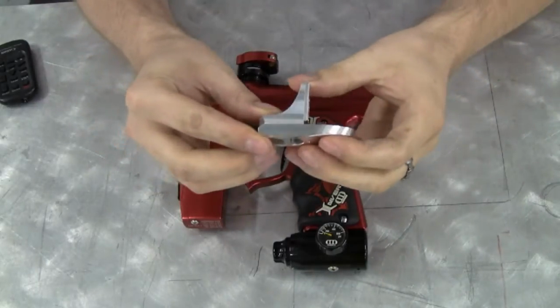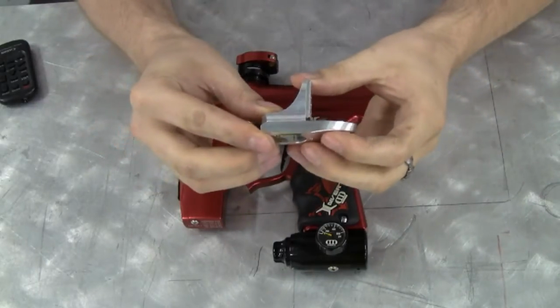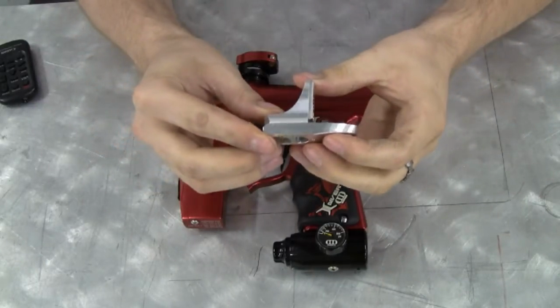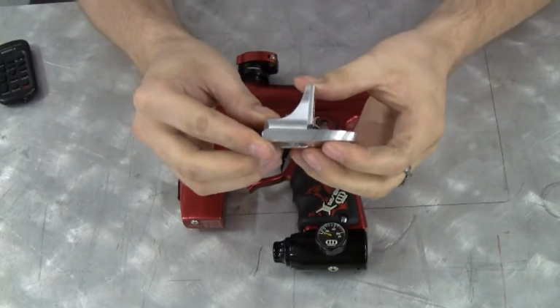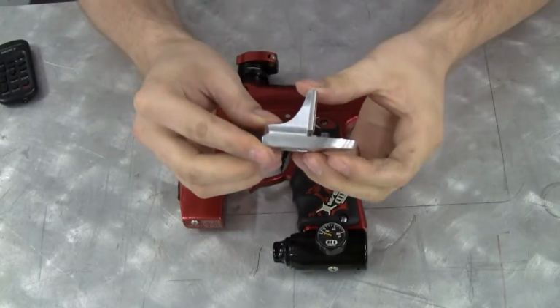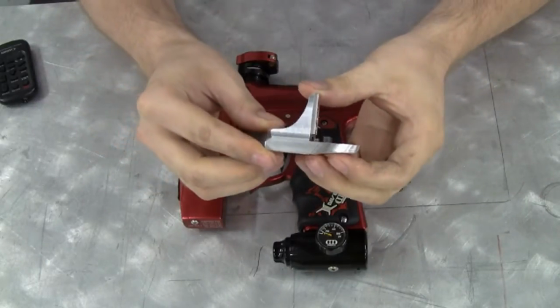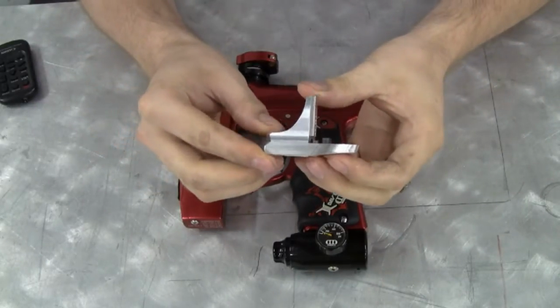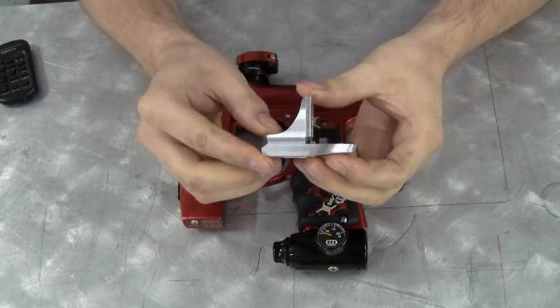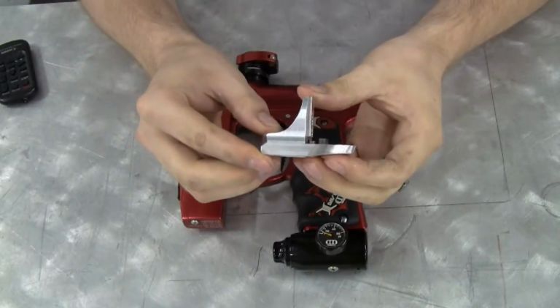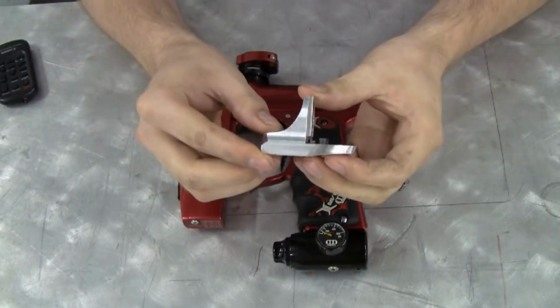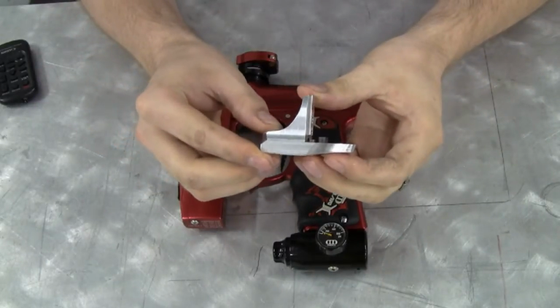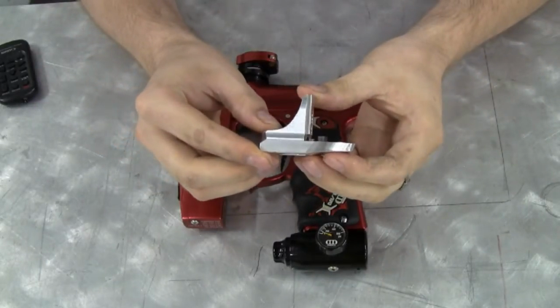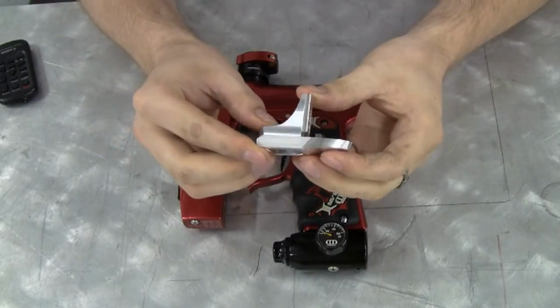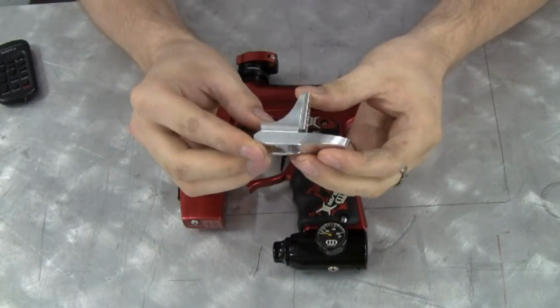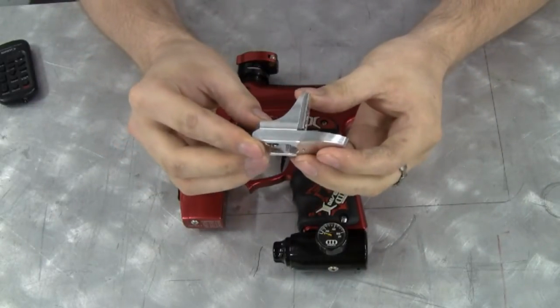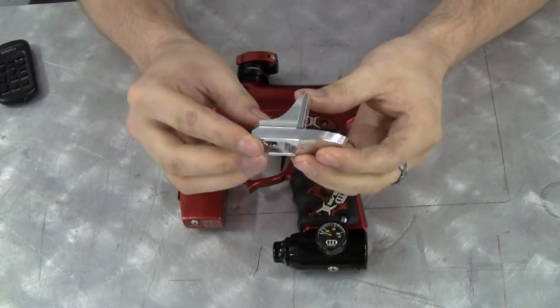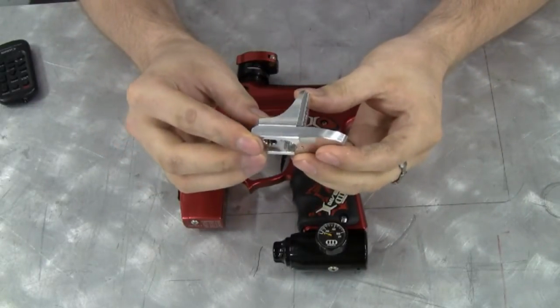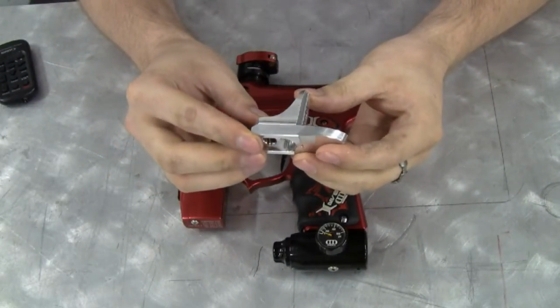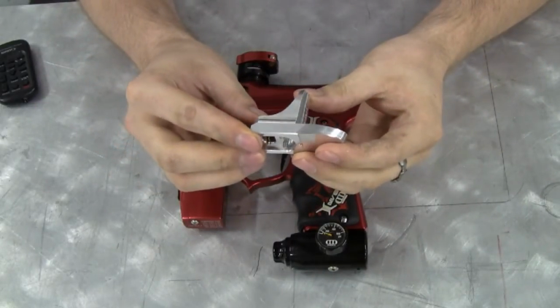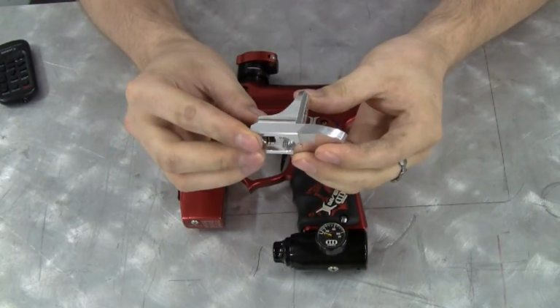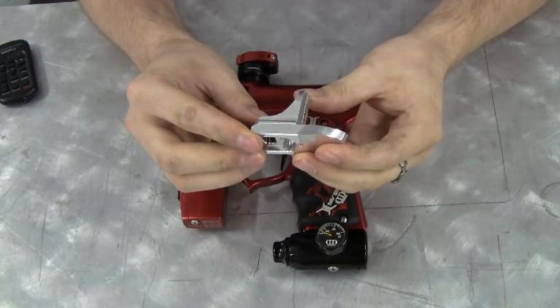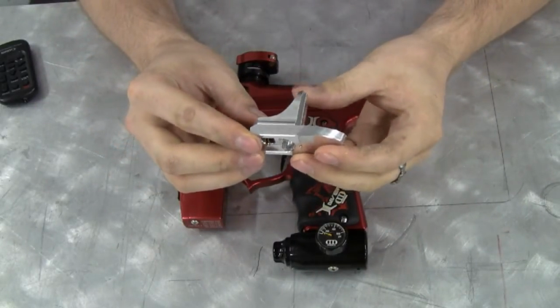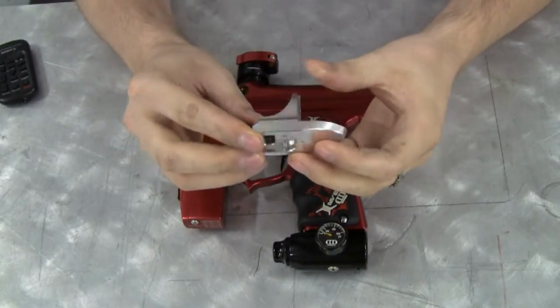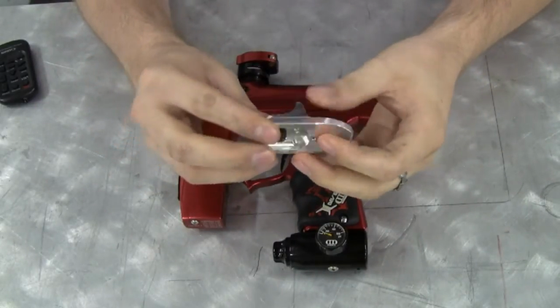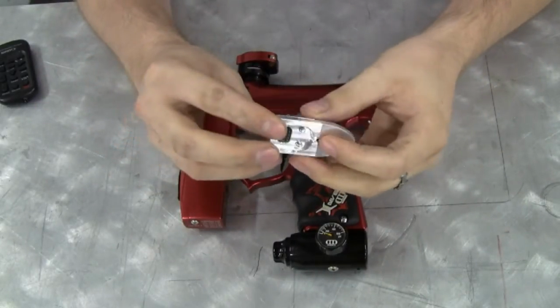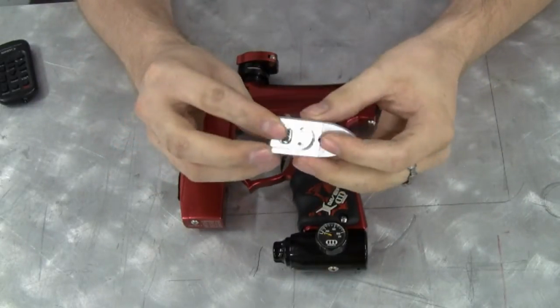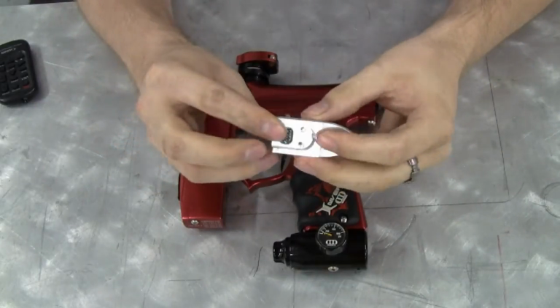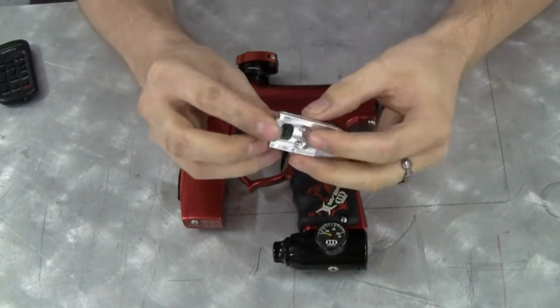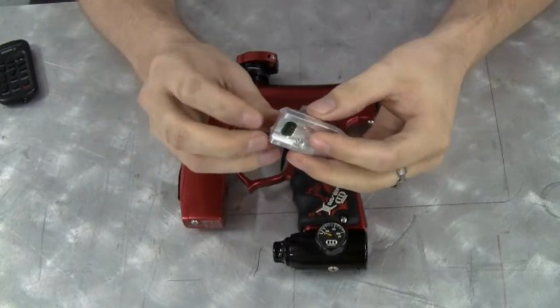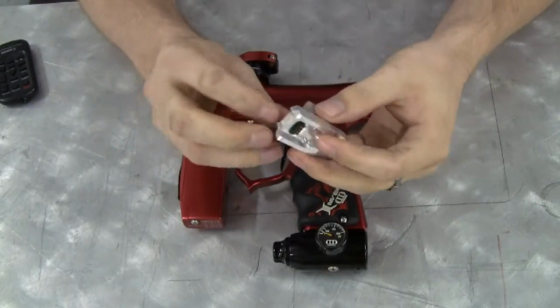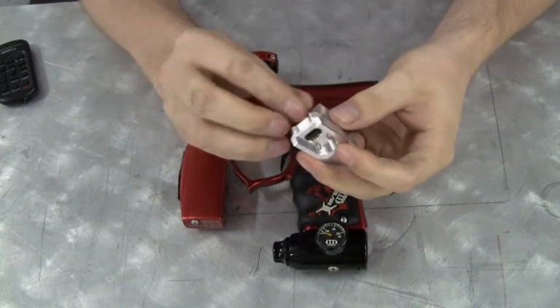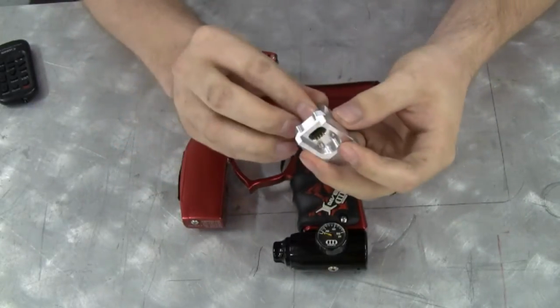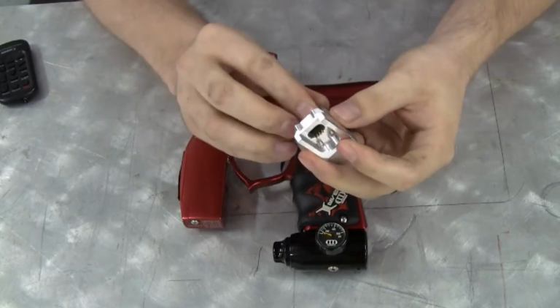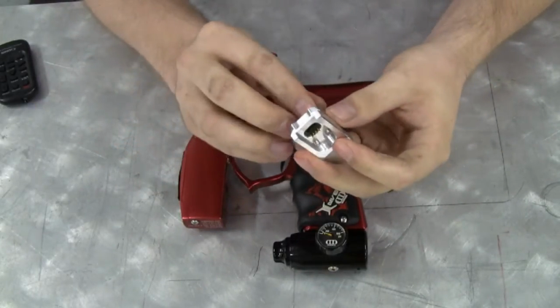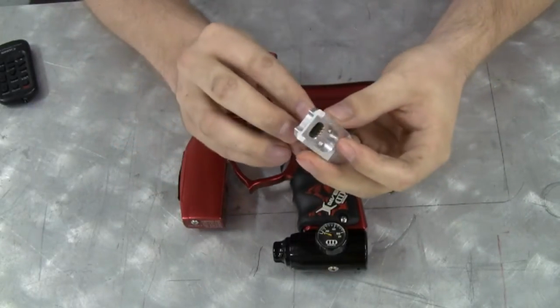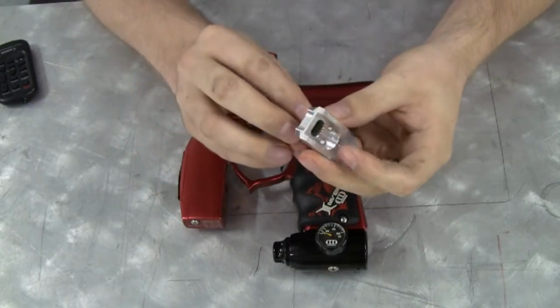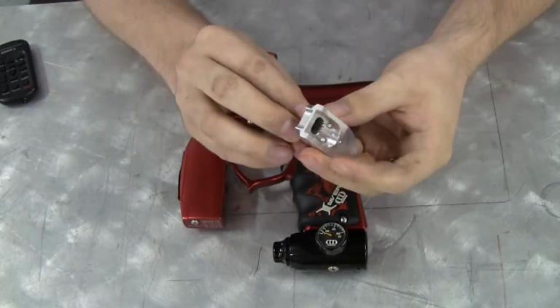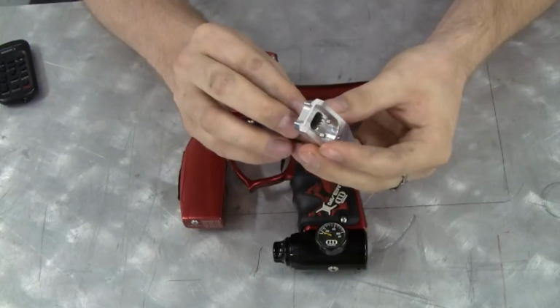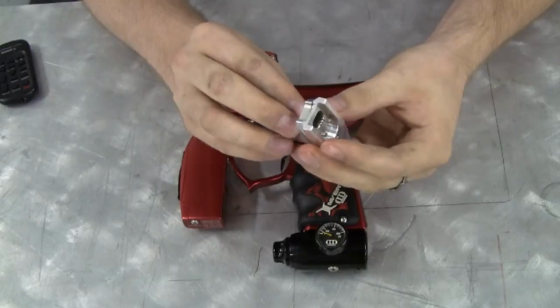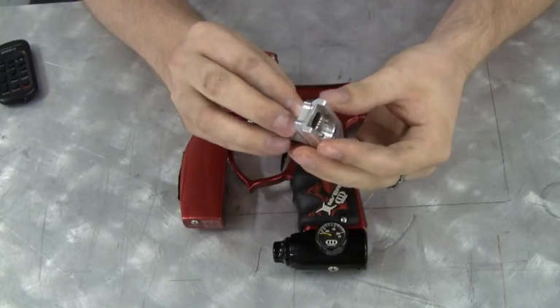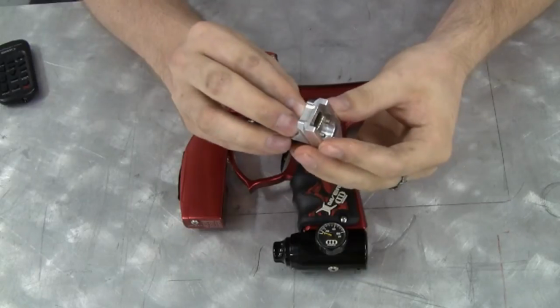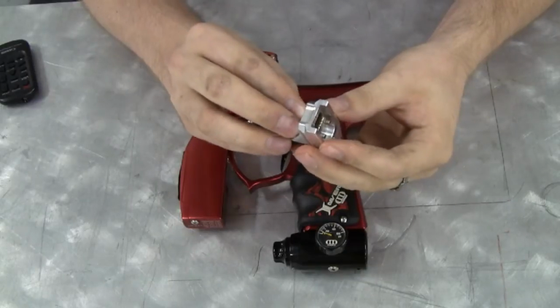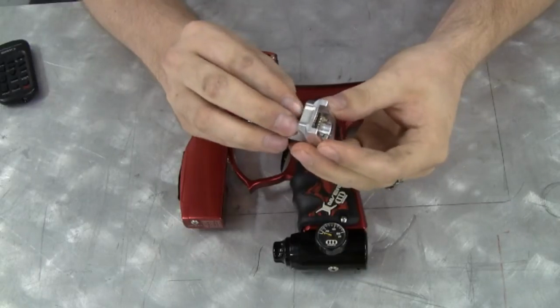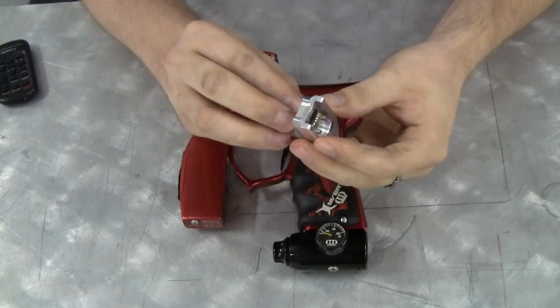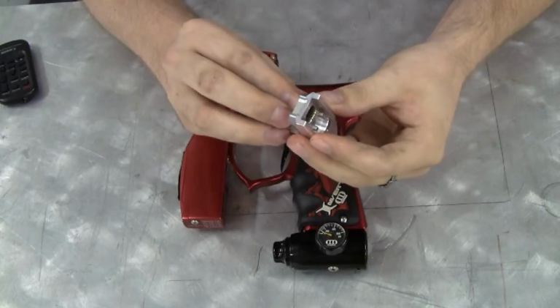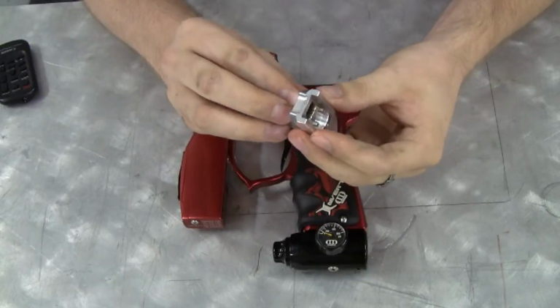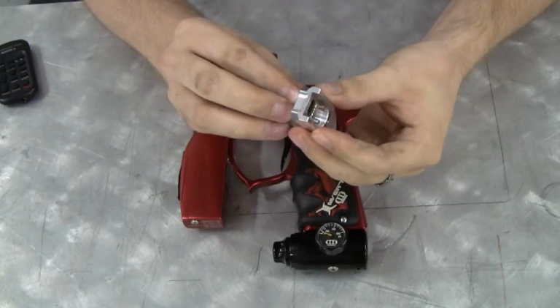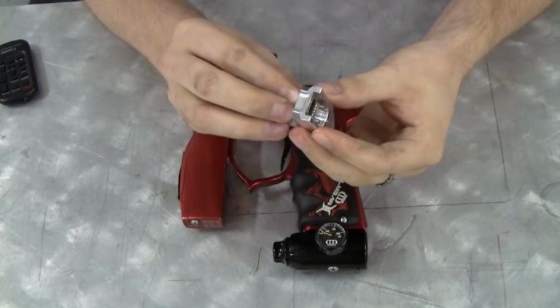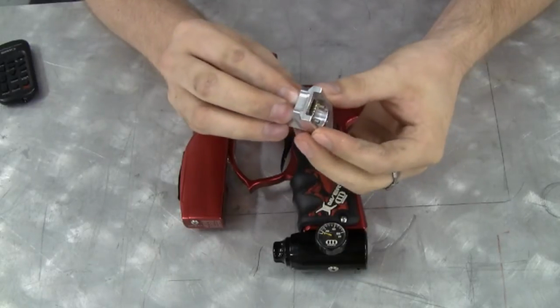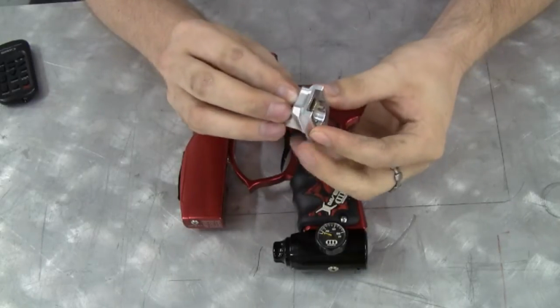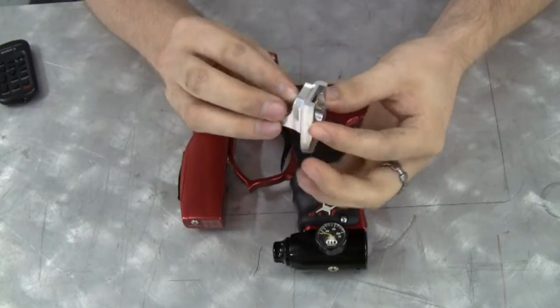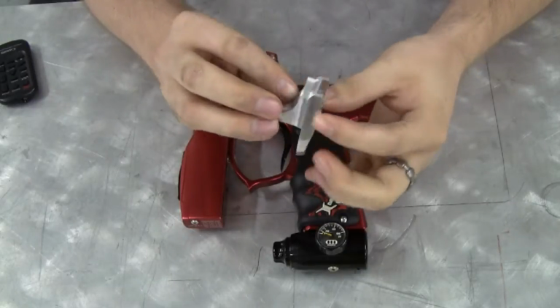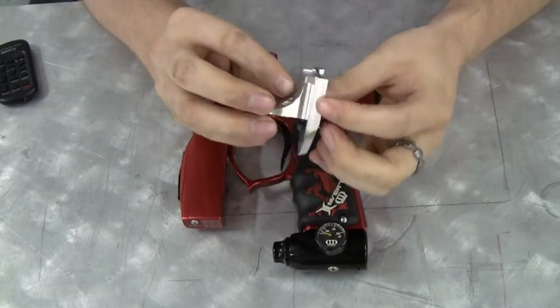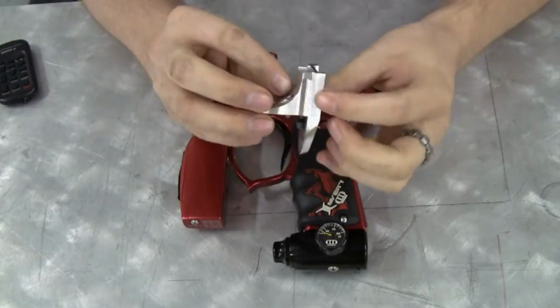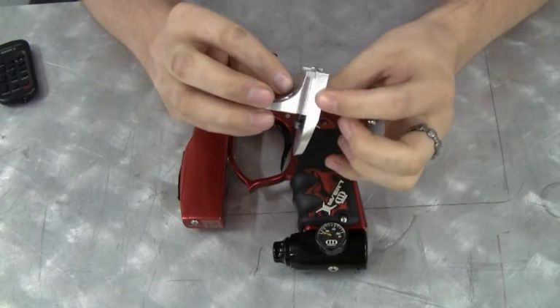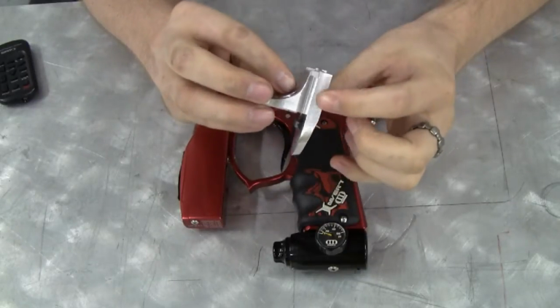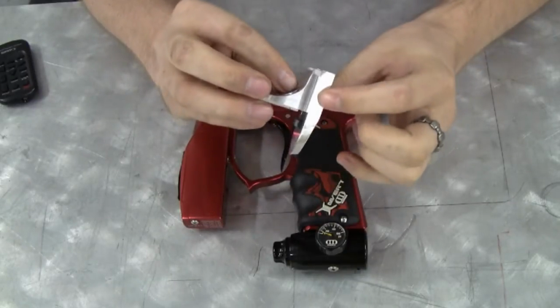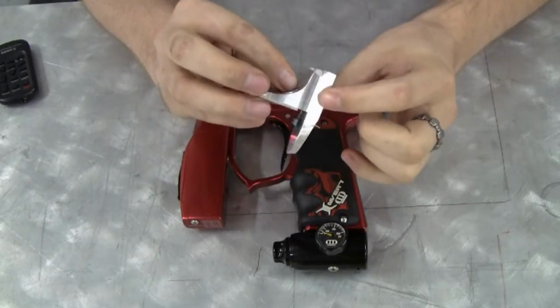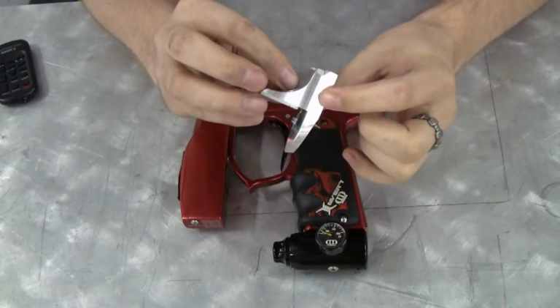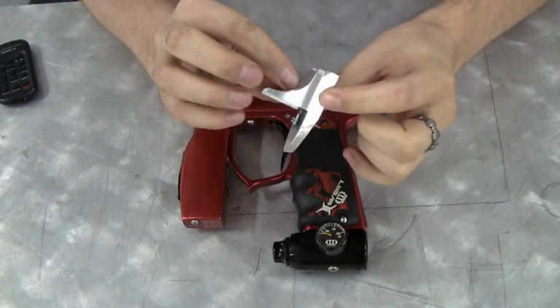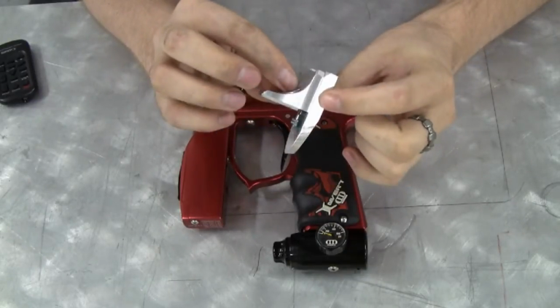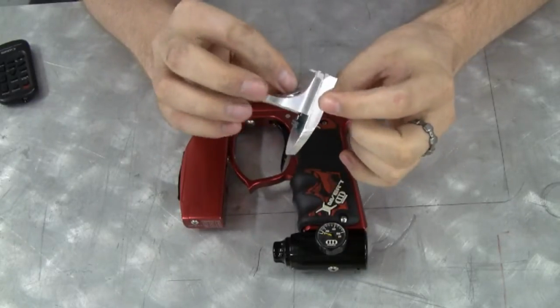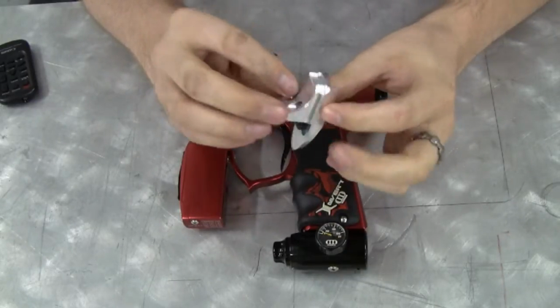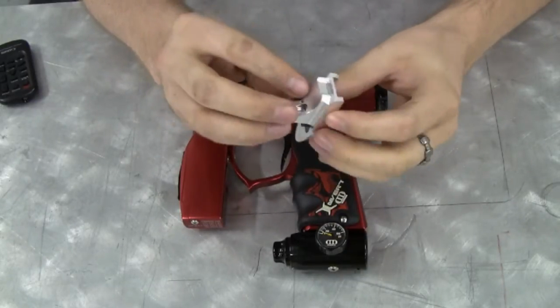First of all, take it out of the package and take a look at it. Everything you need is fully contained inside the extender itself.